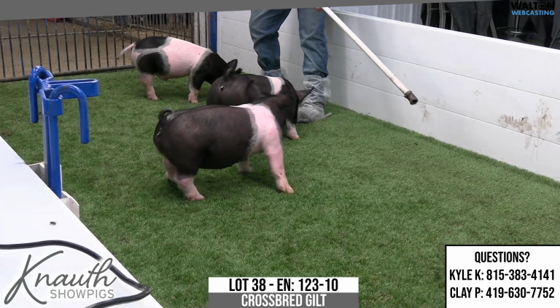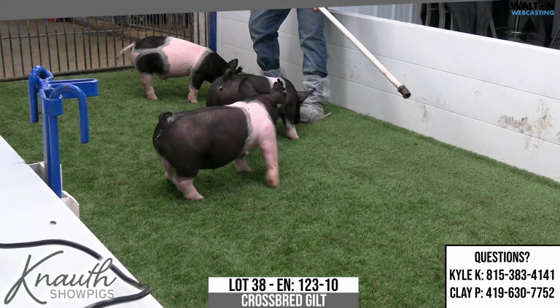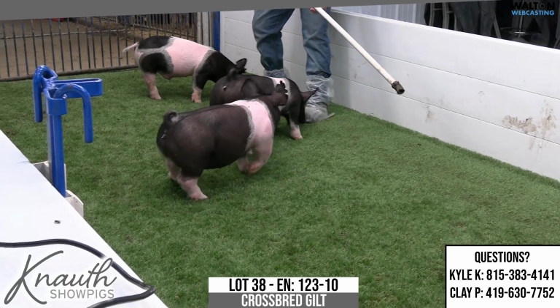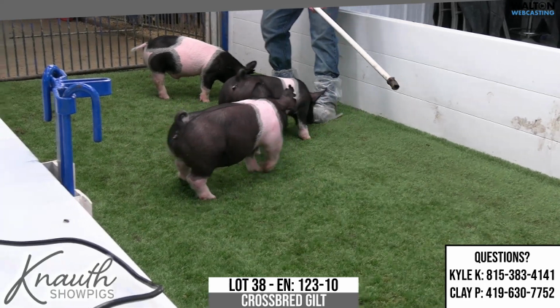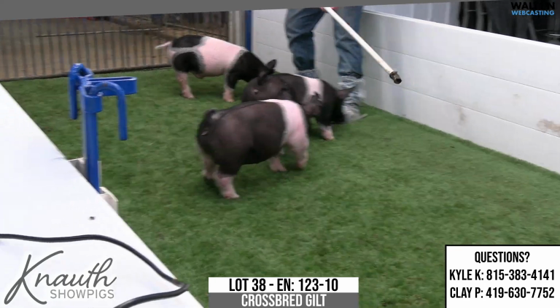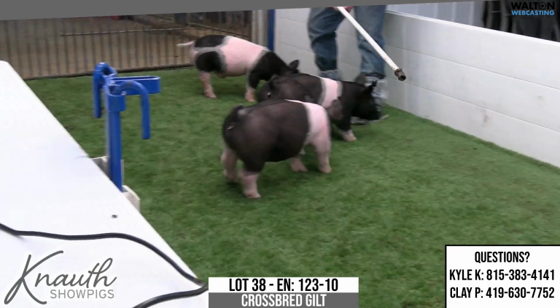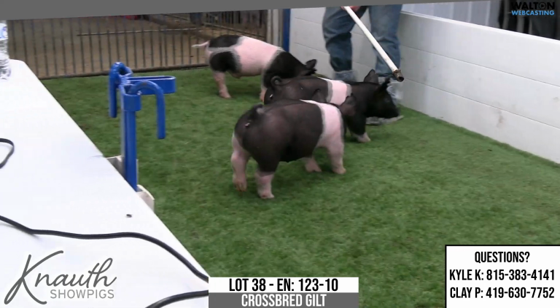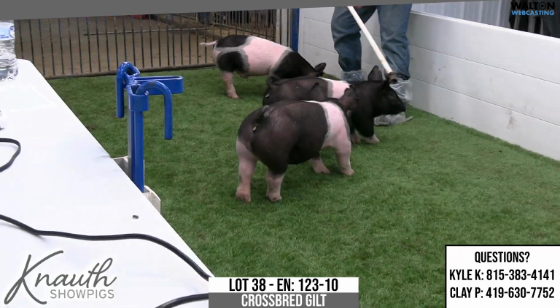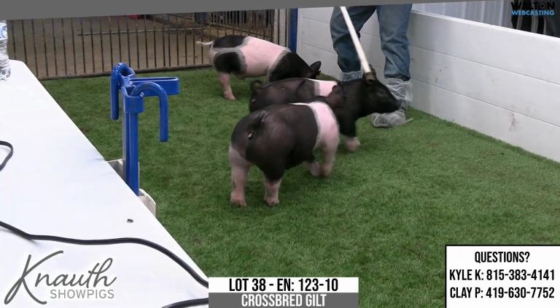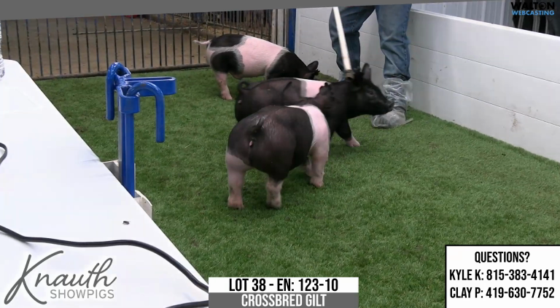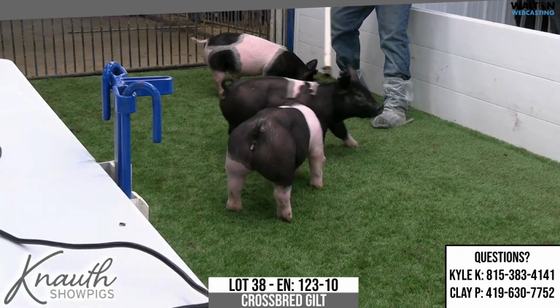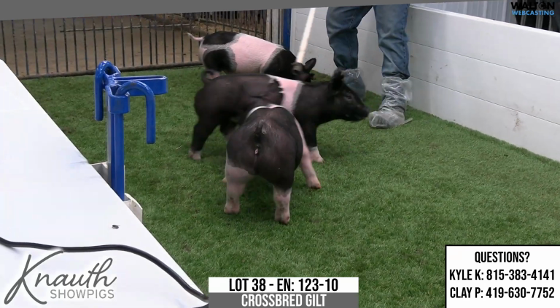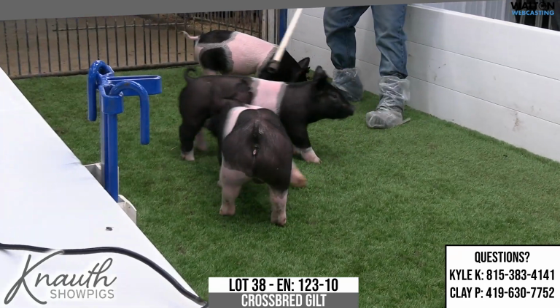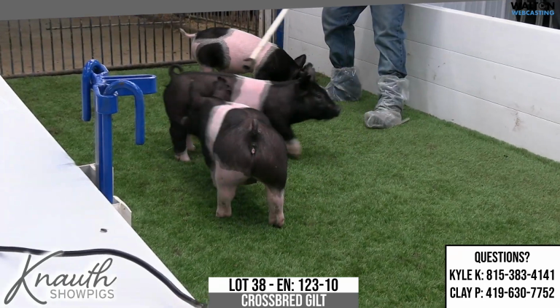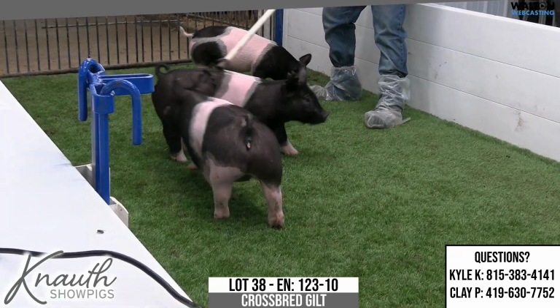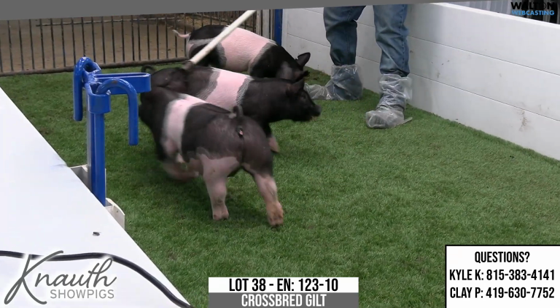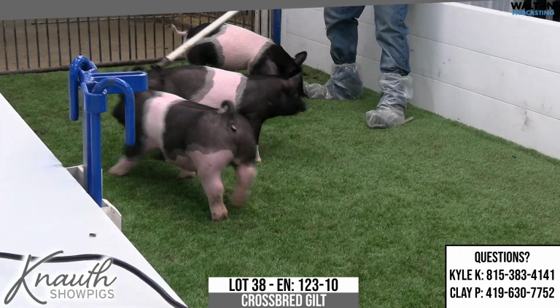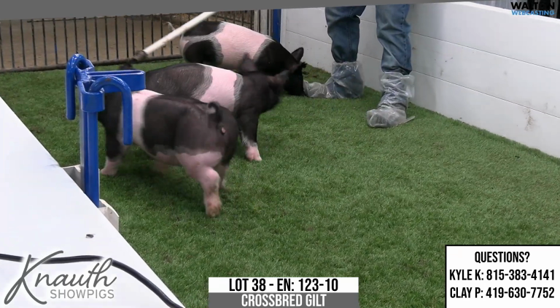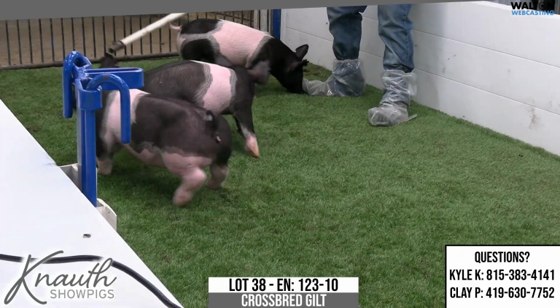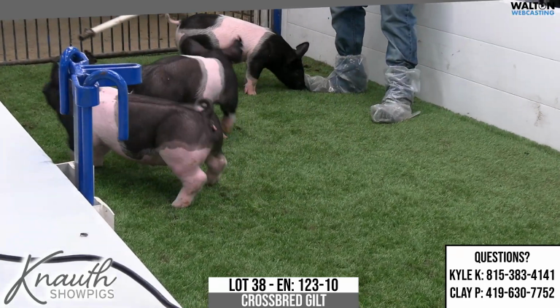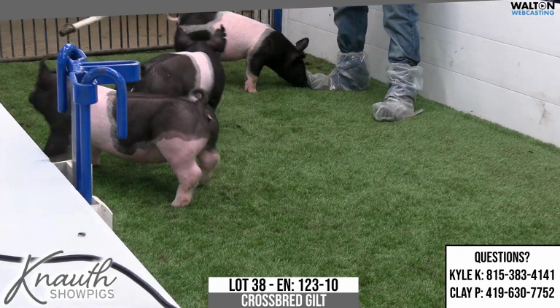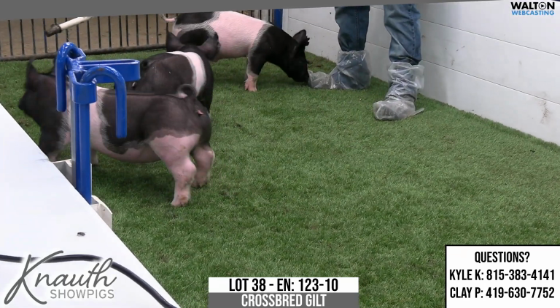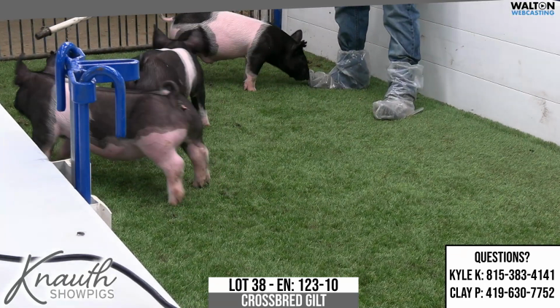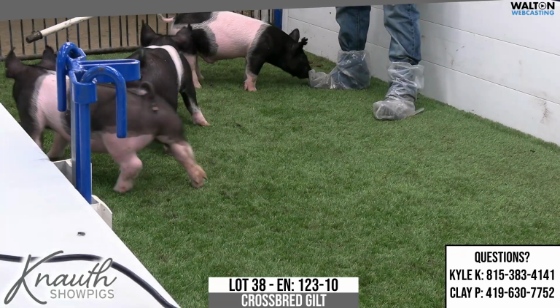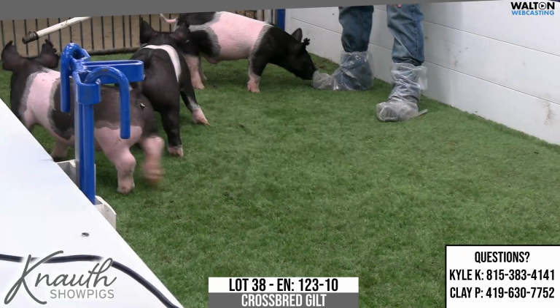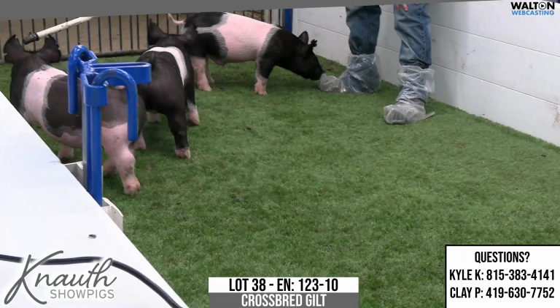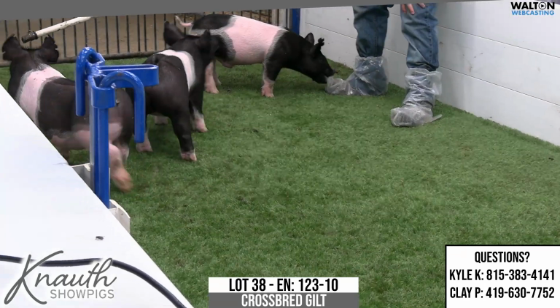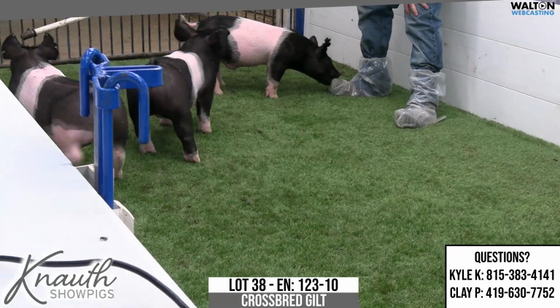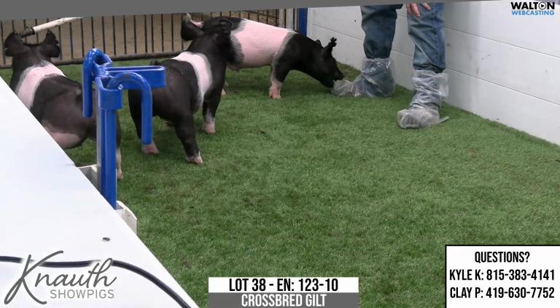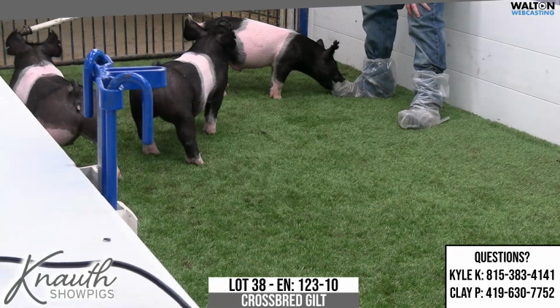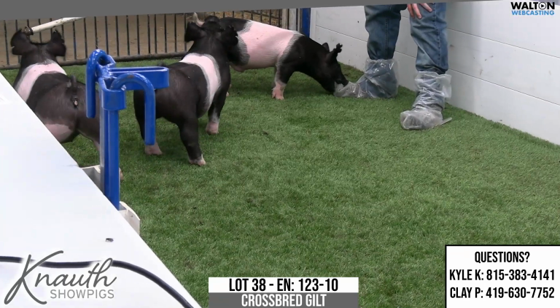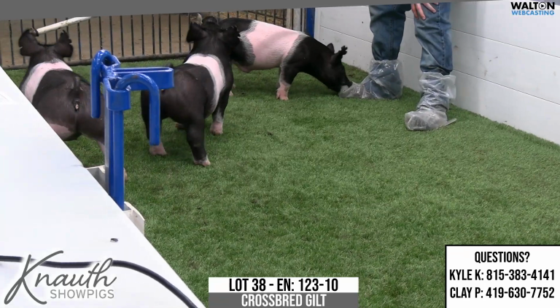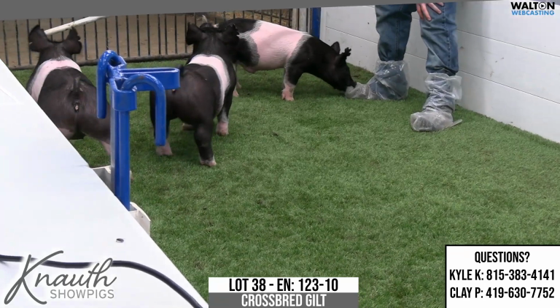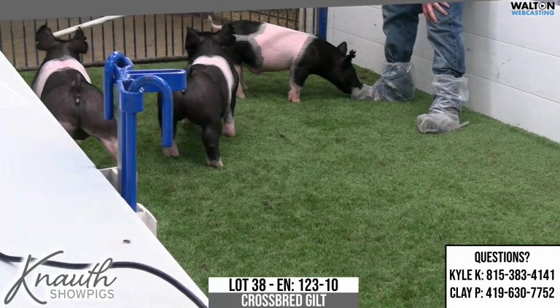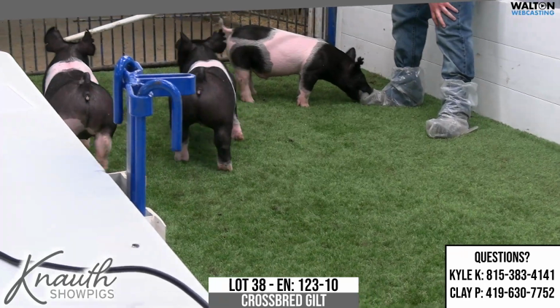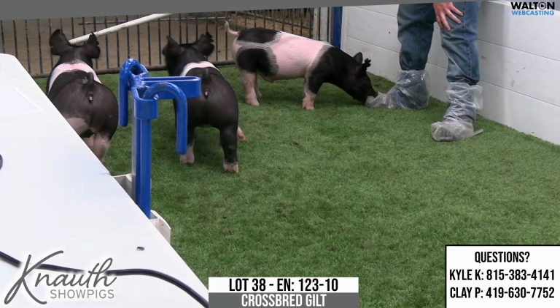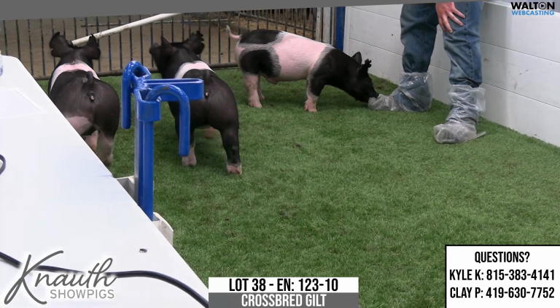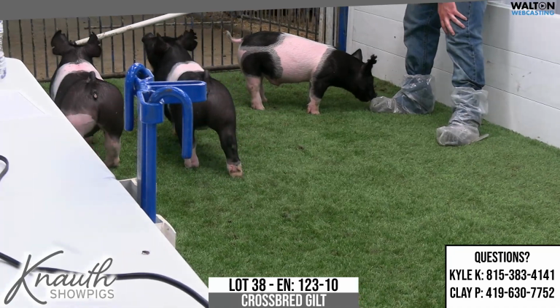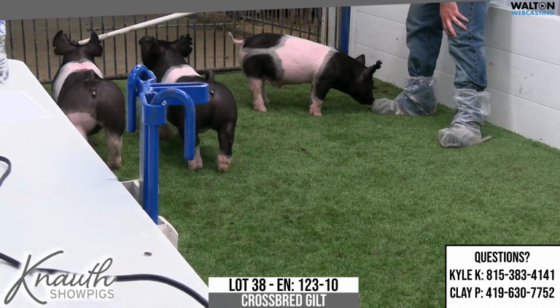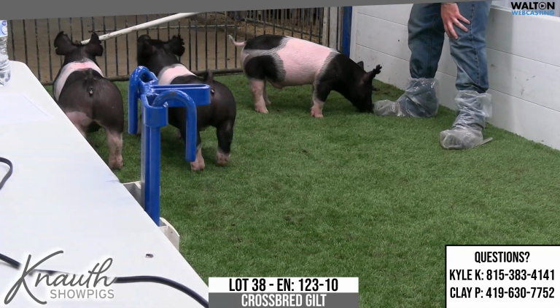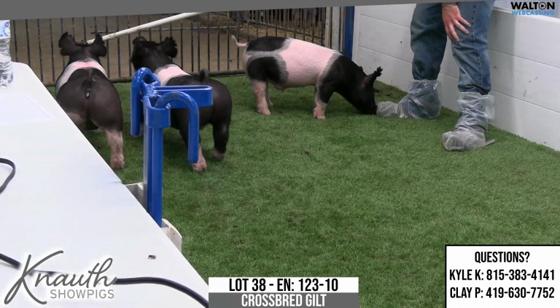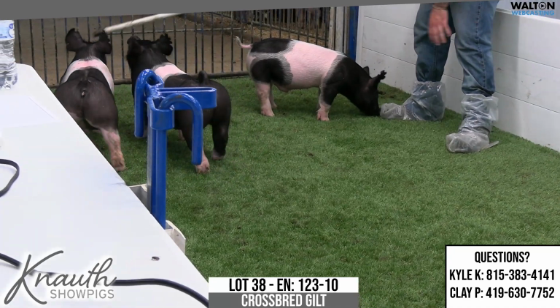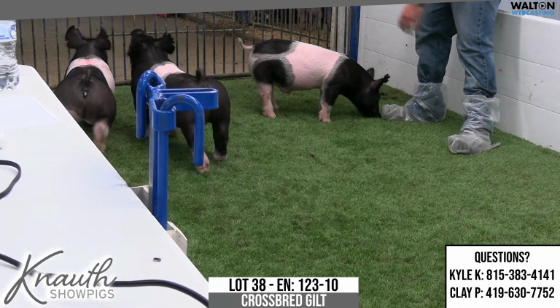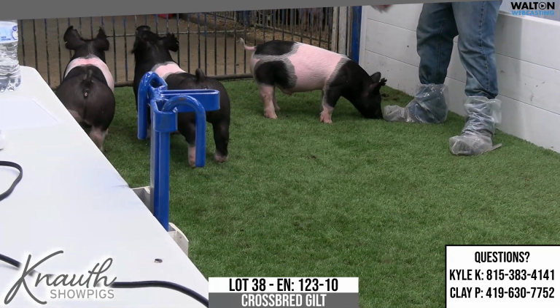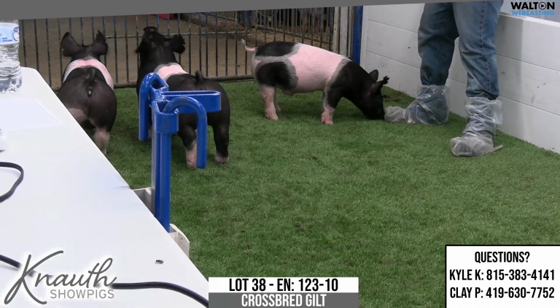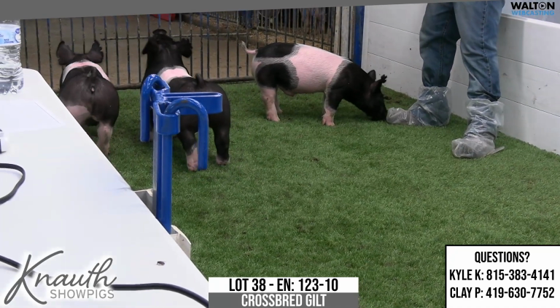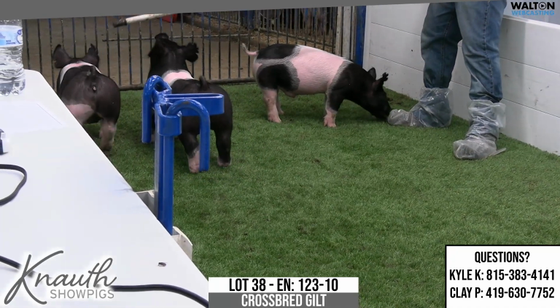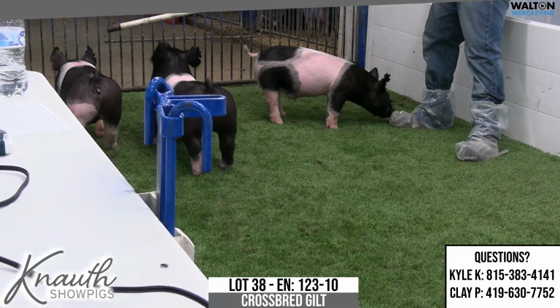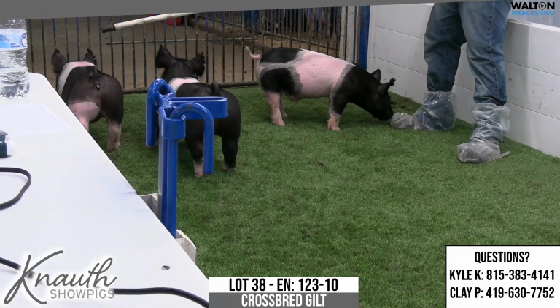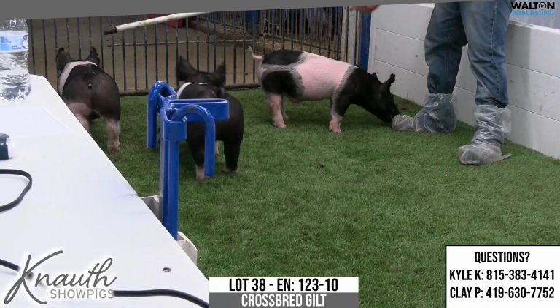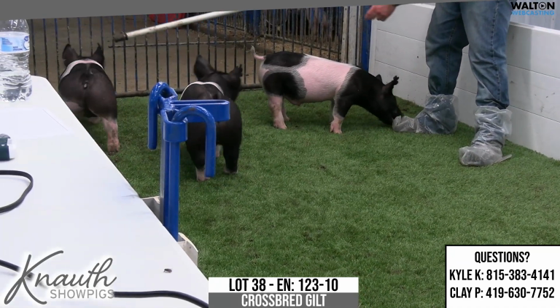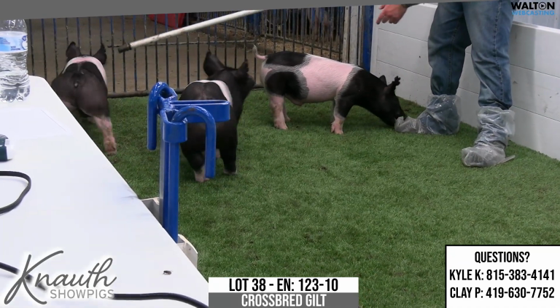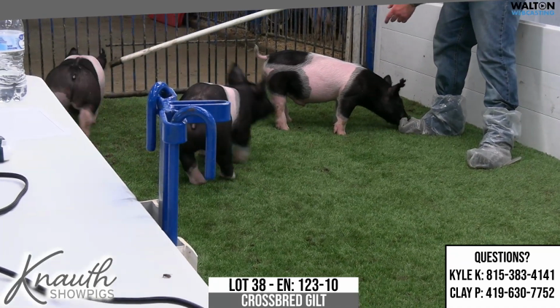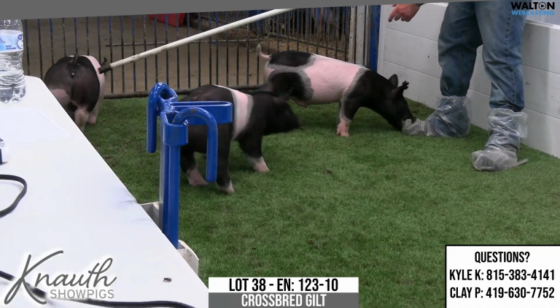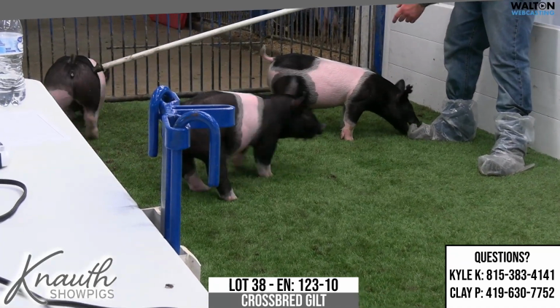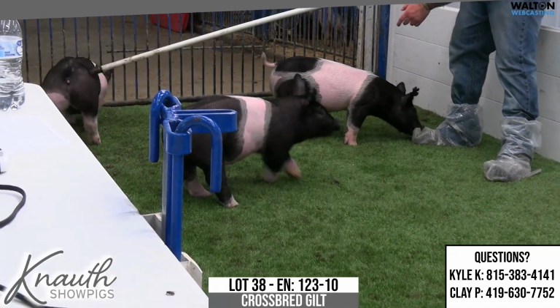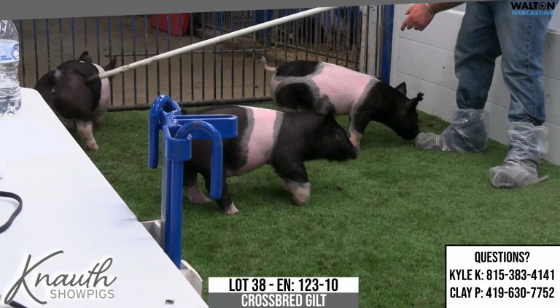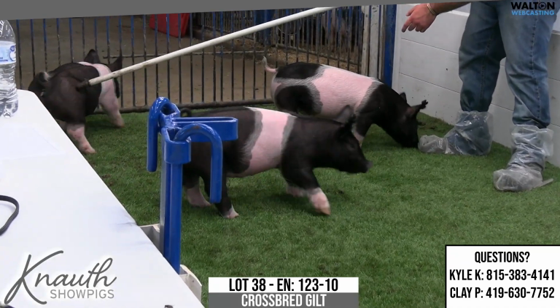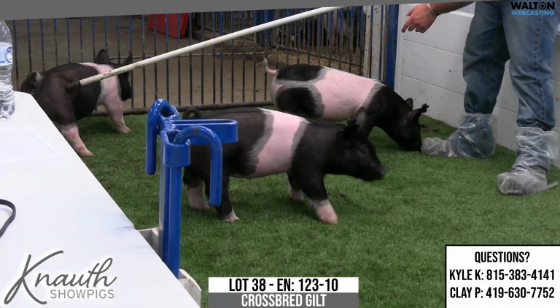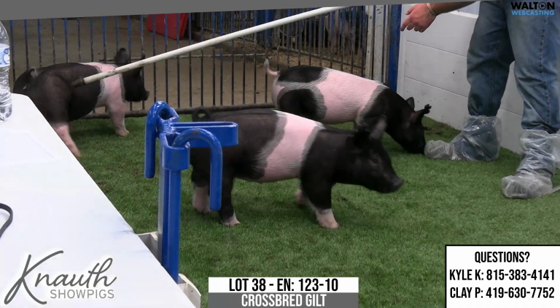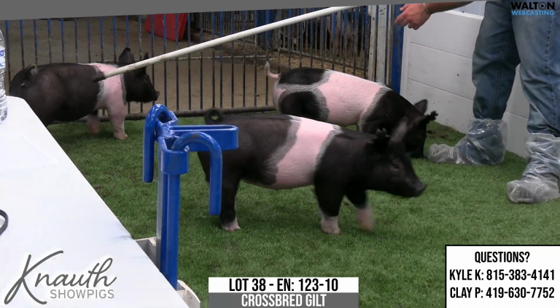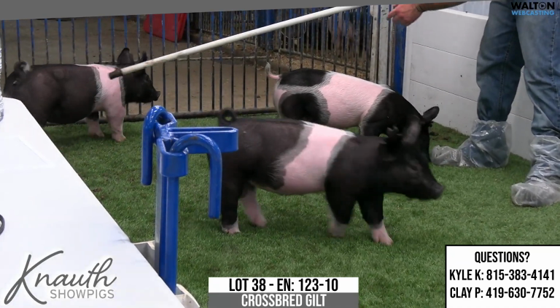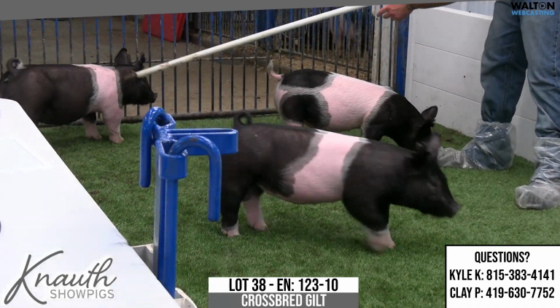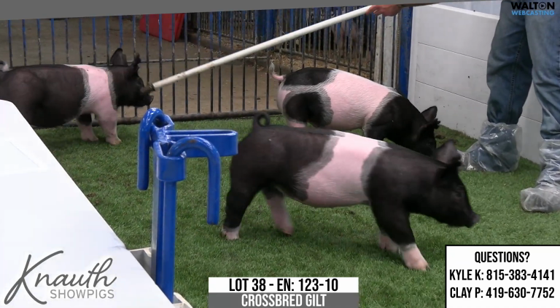Another one of these really nice 123 litter pigs. This is 123-10, Lot 38, Crossbred Gilt.